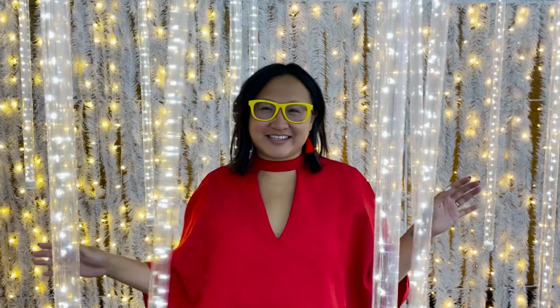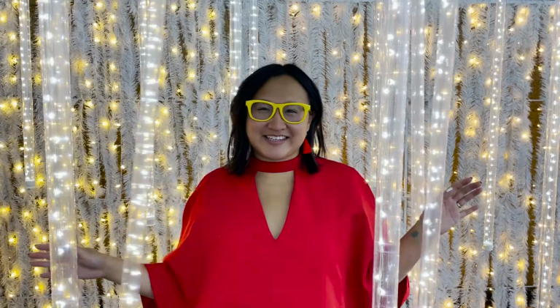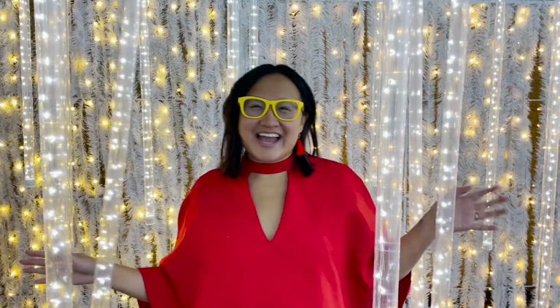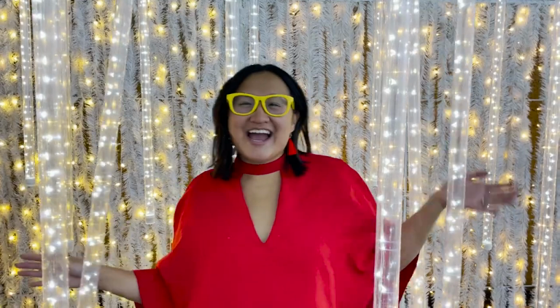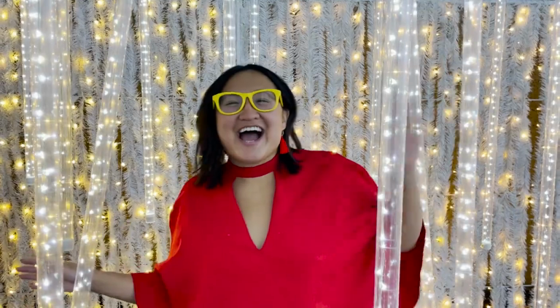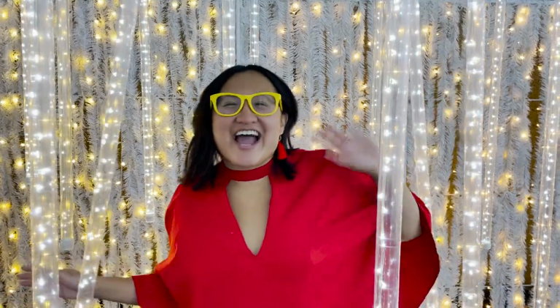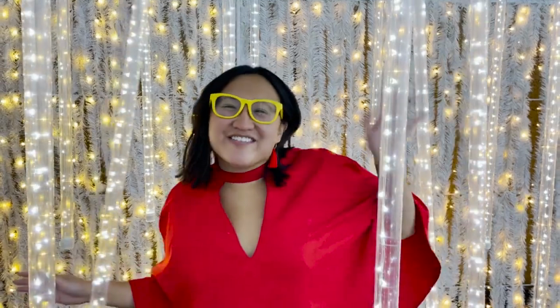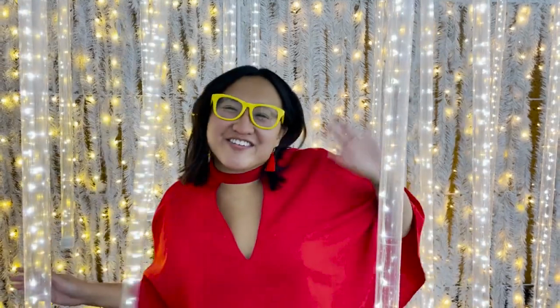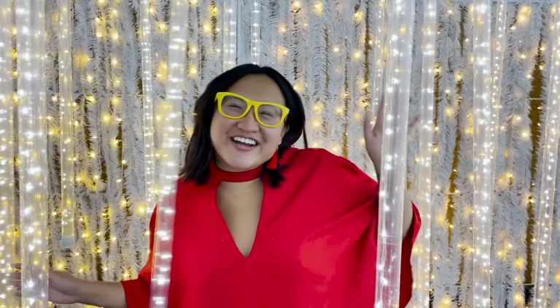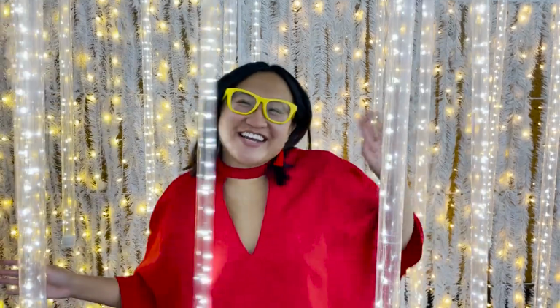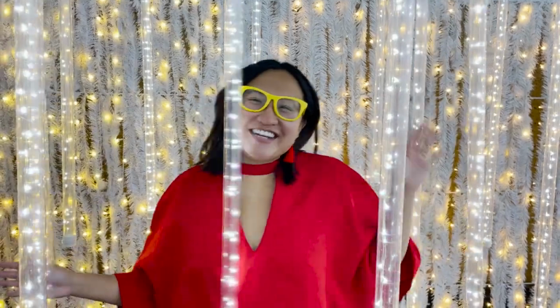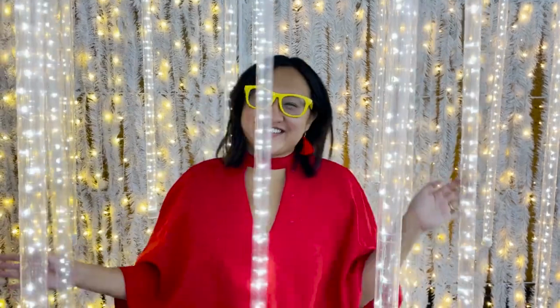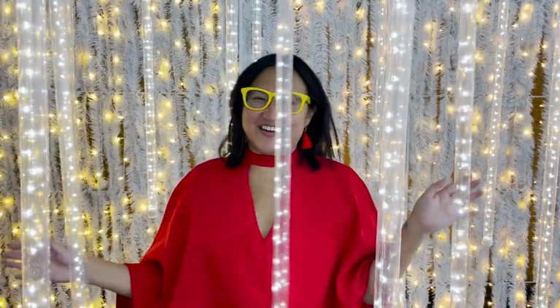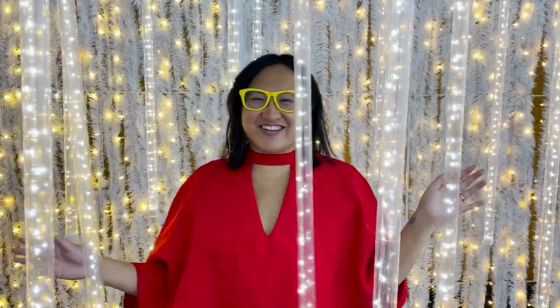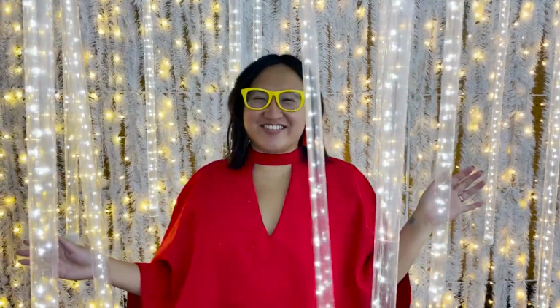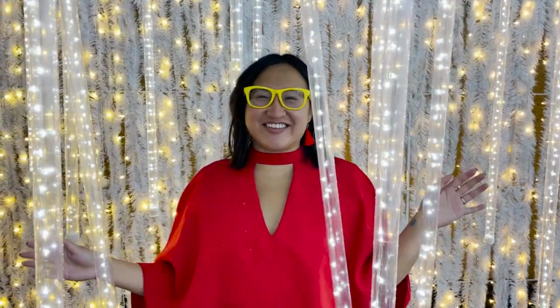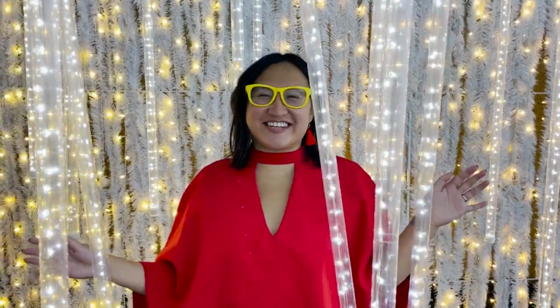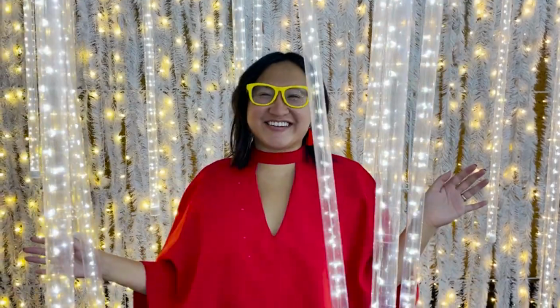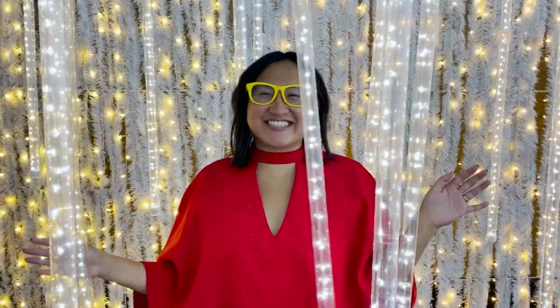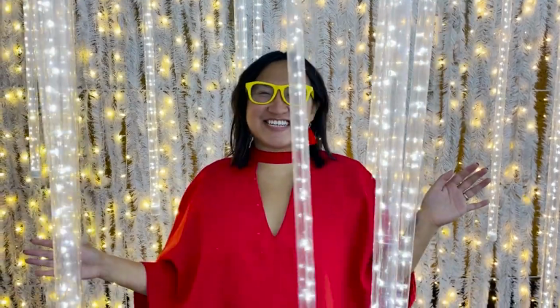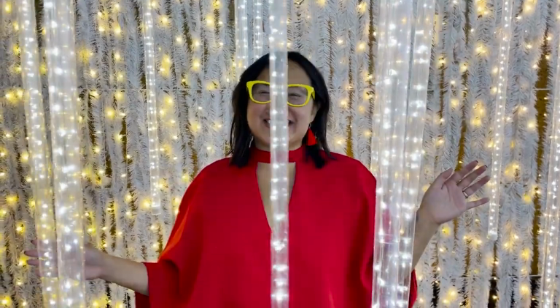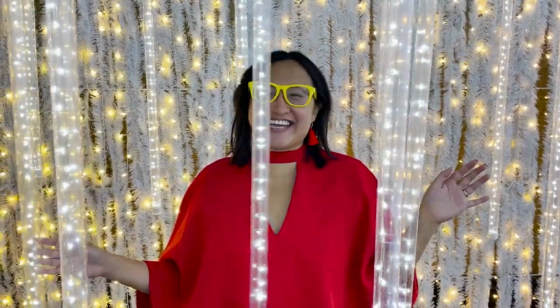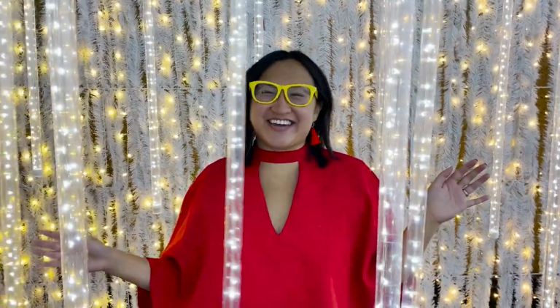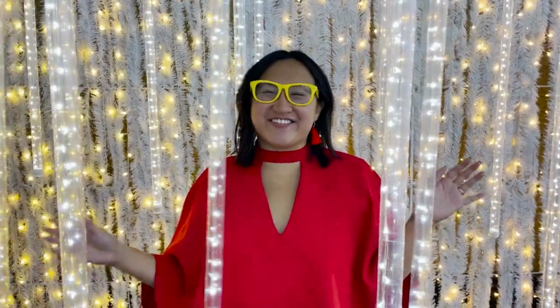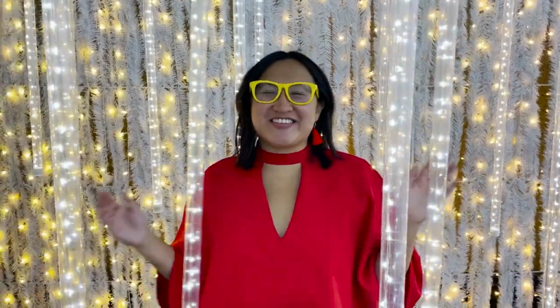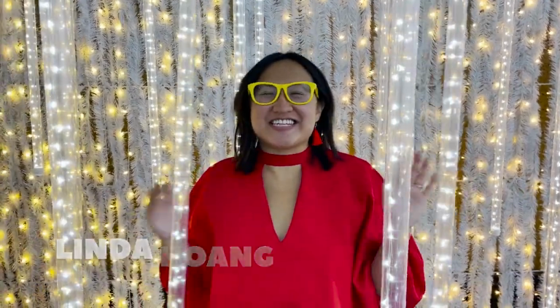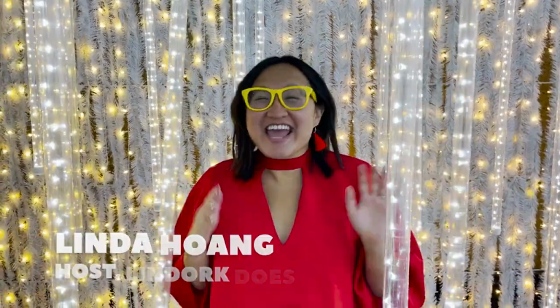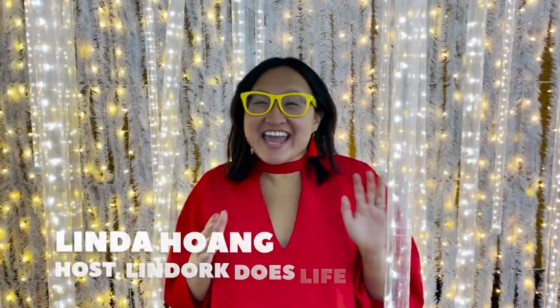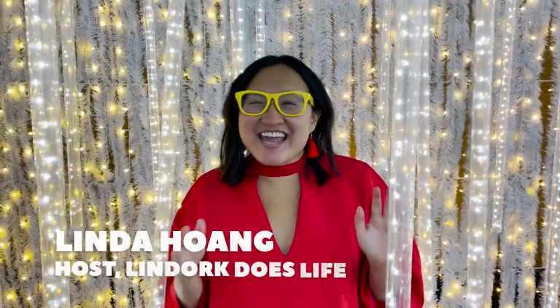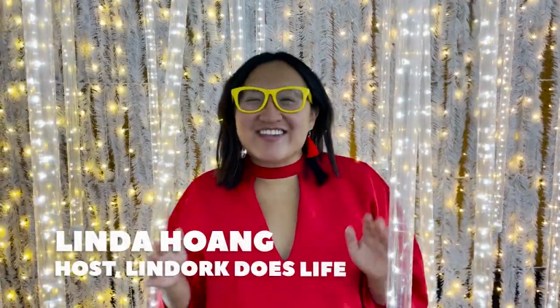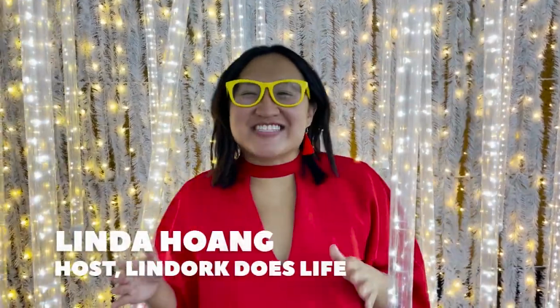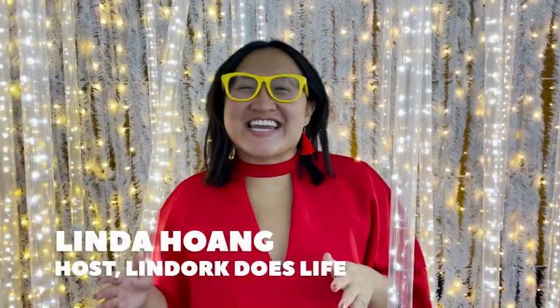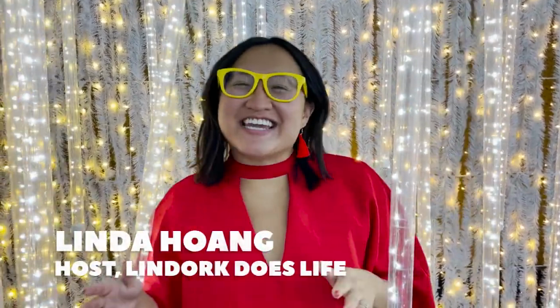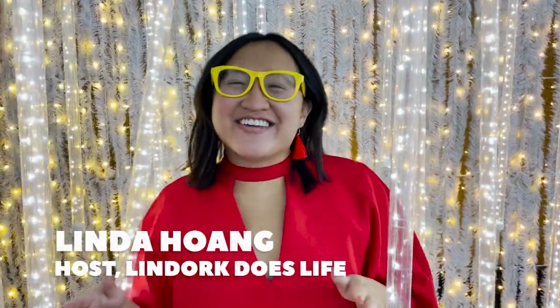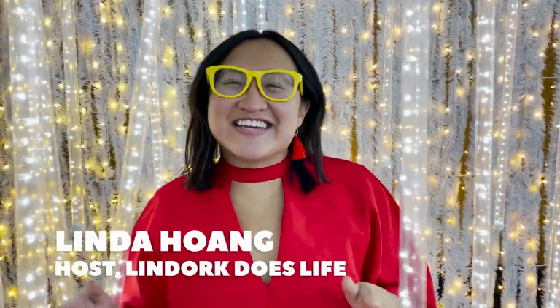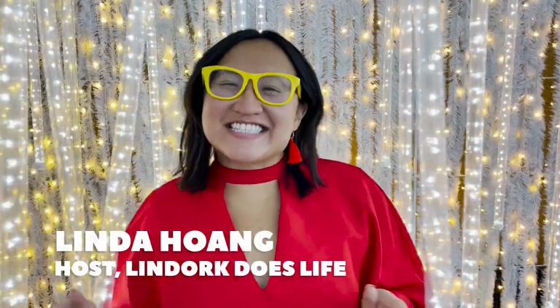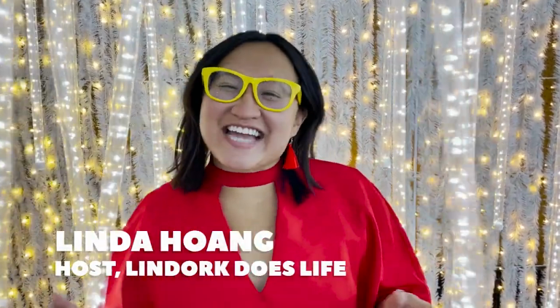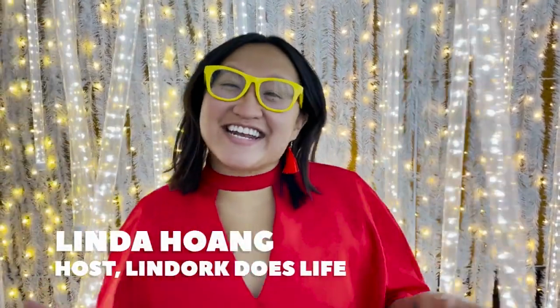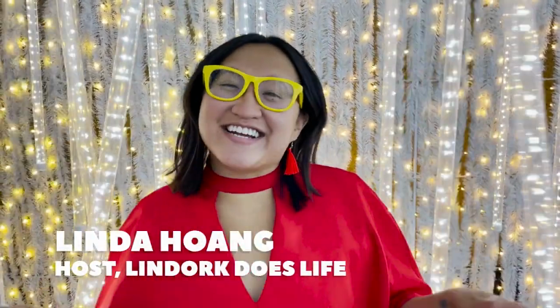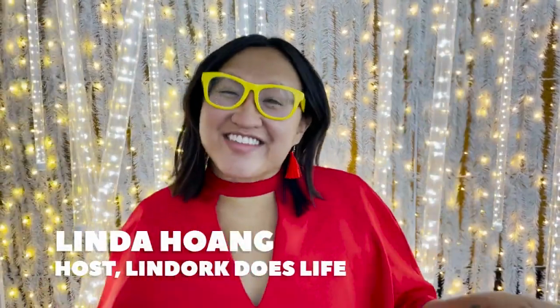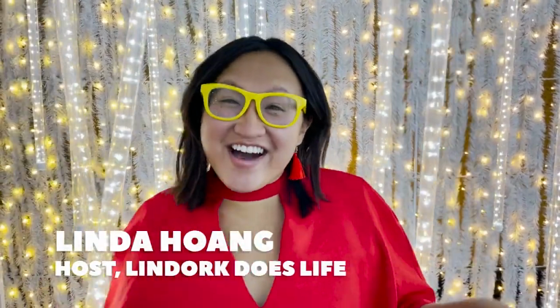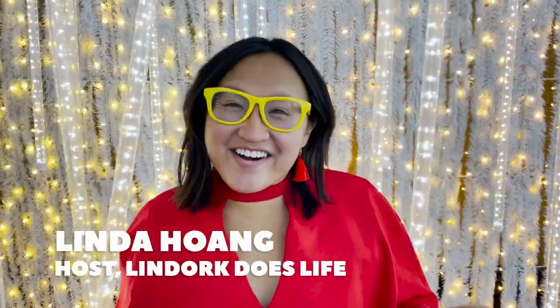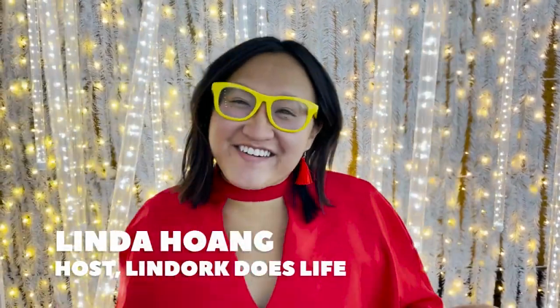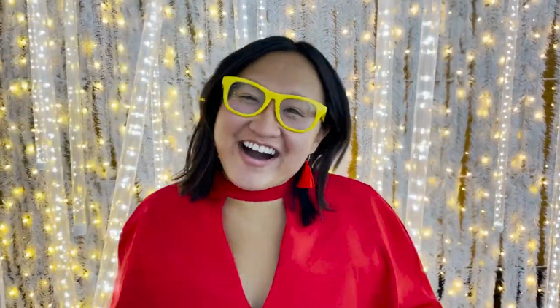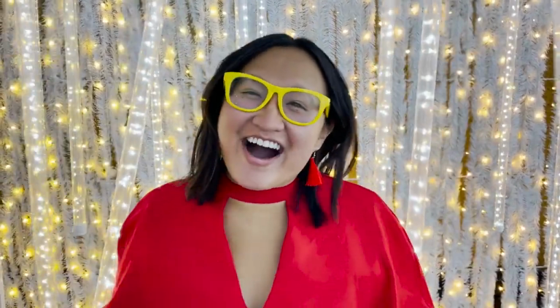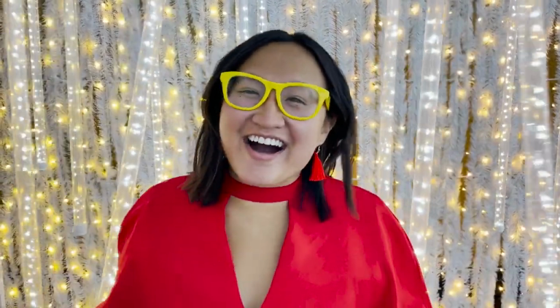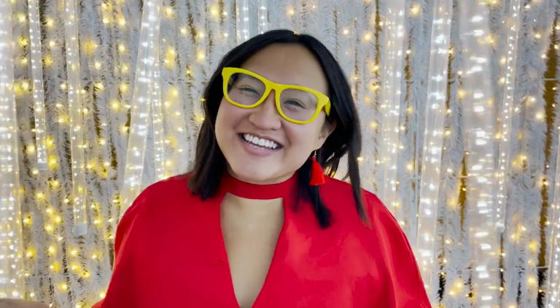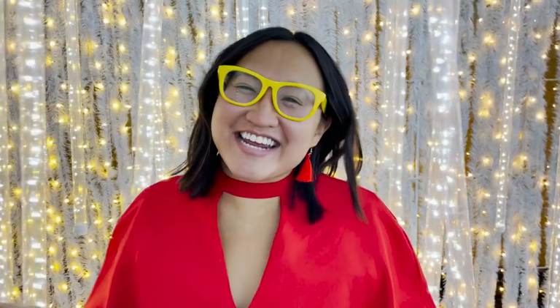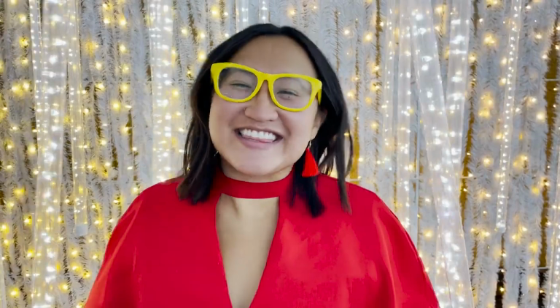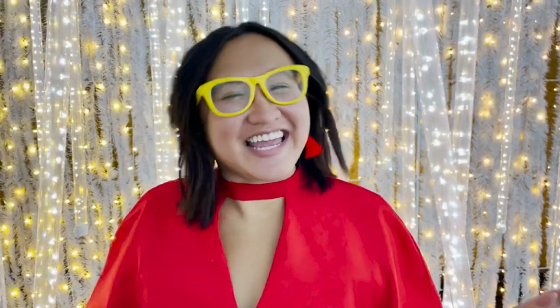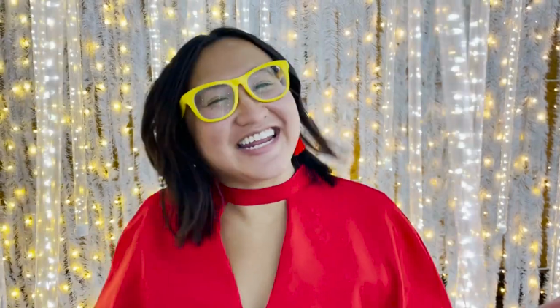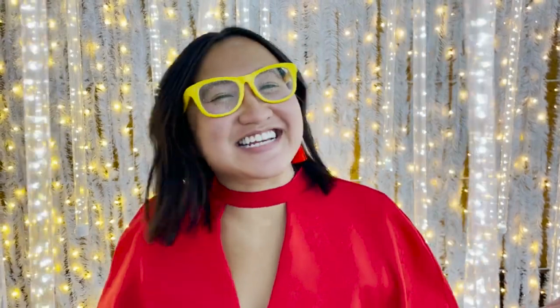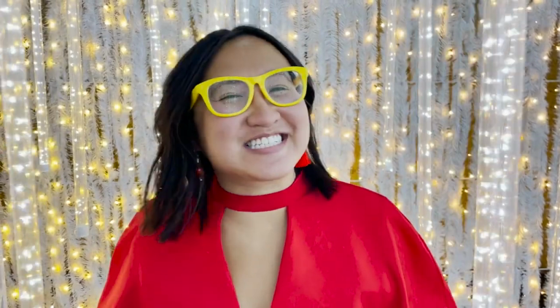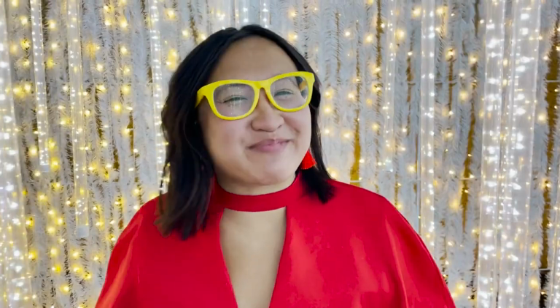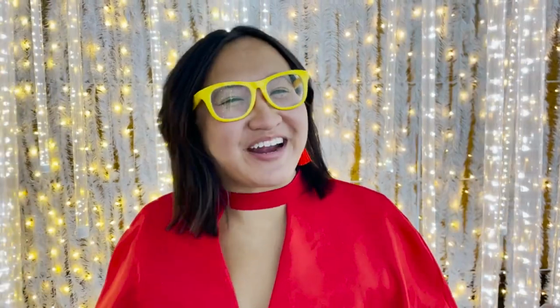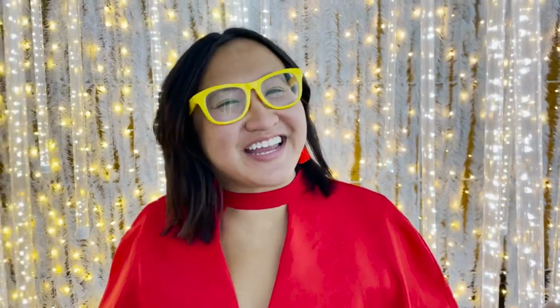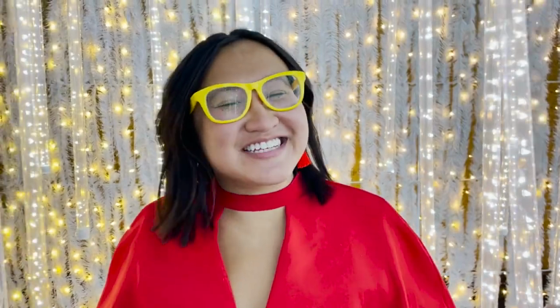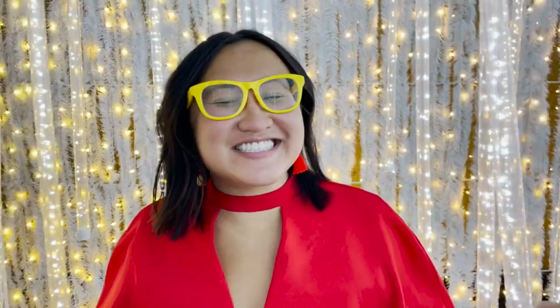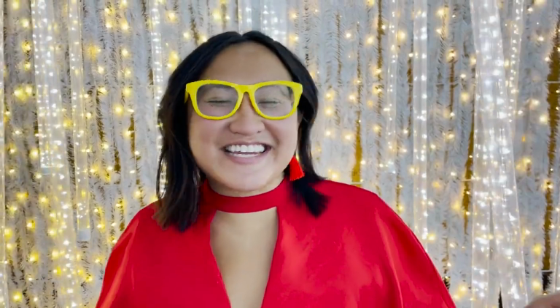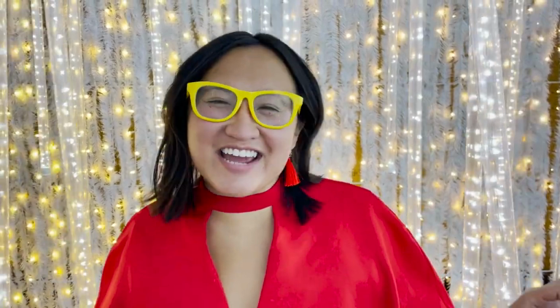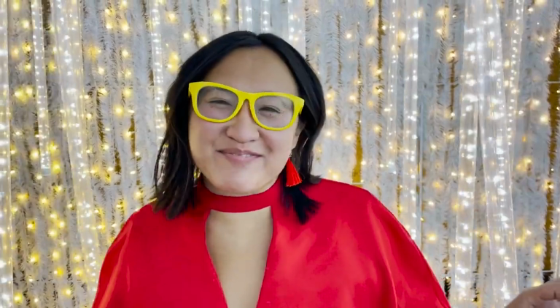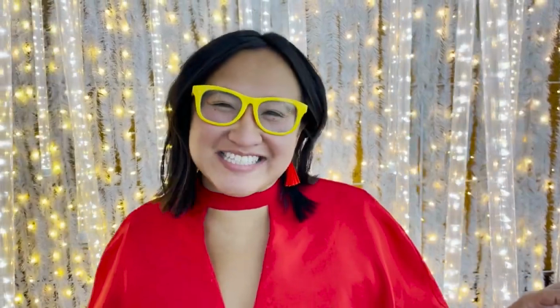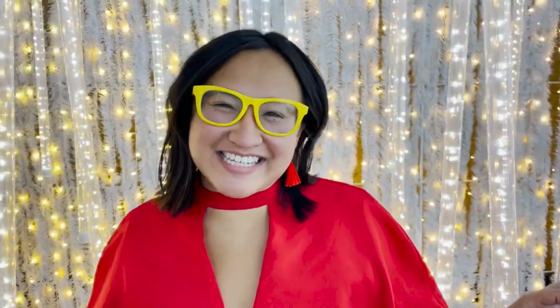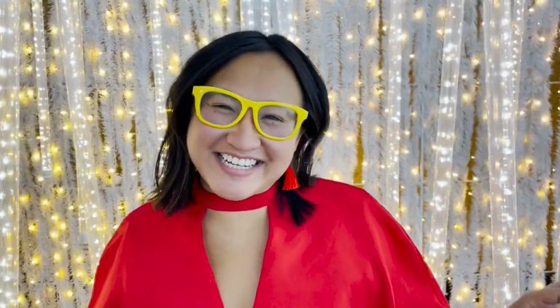Hi everyone! Welcome to Lynda Artes Life! Today I'm taking you inside GLOW, a holiday light experience in Edmonton.